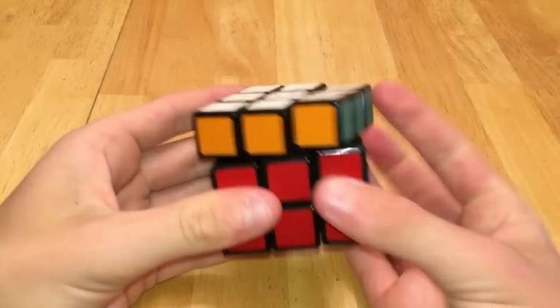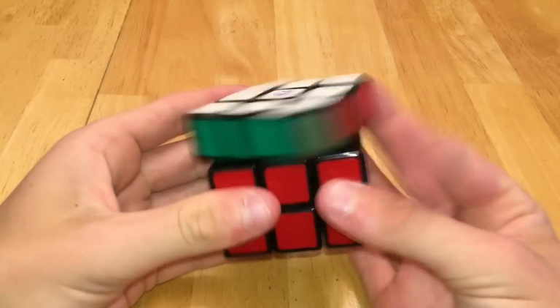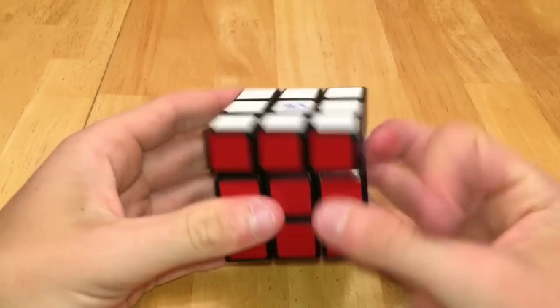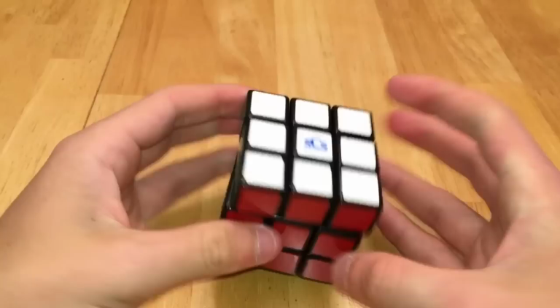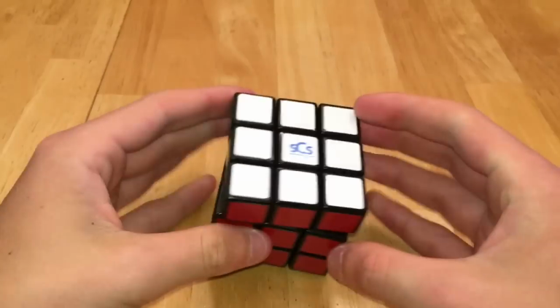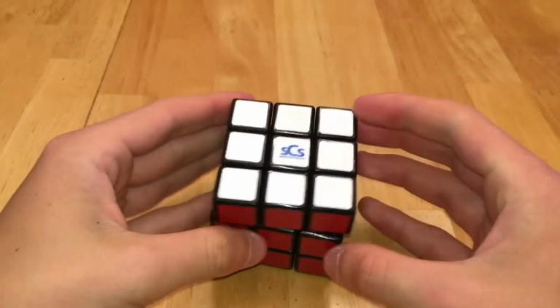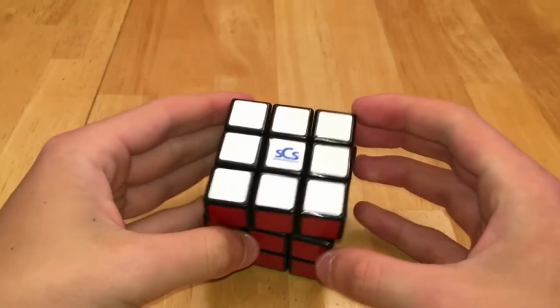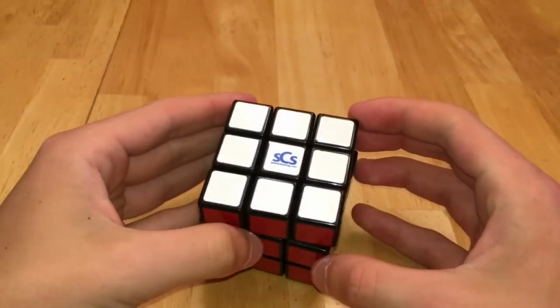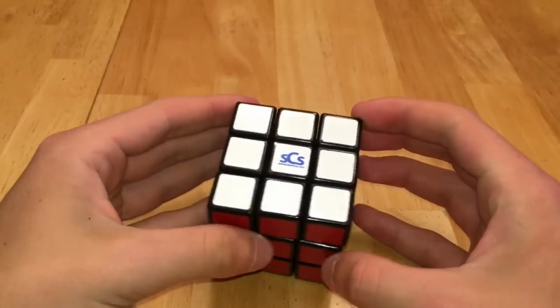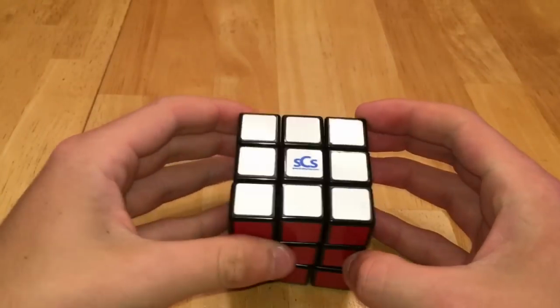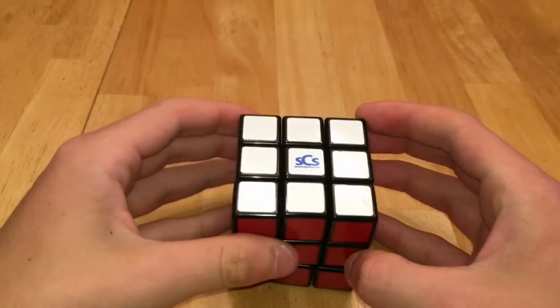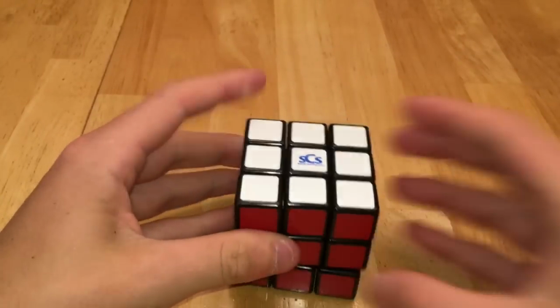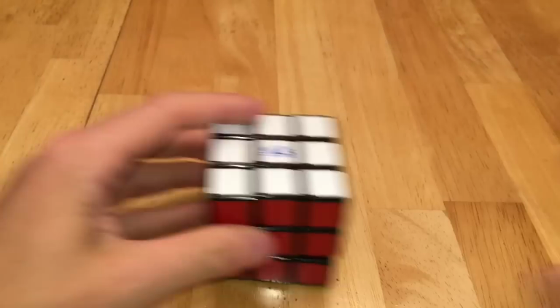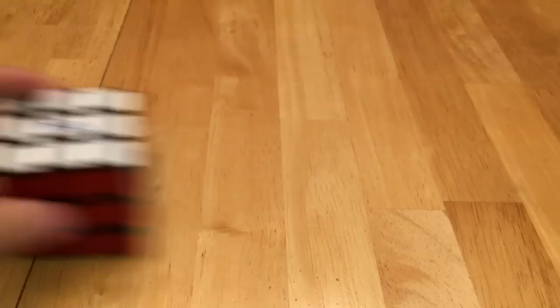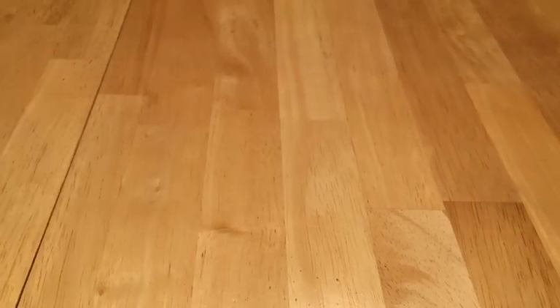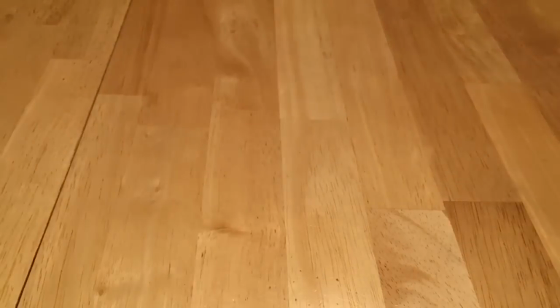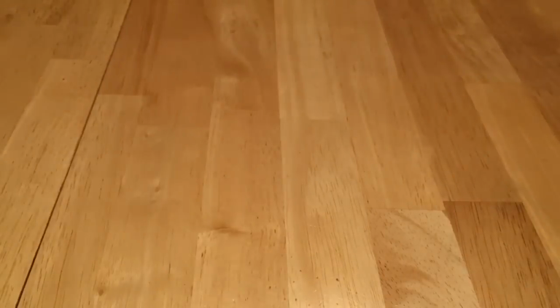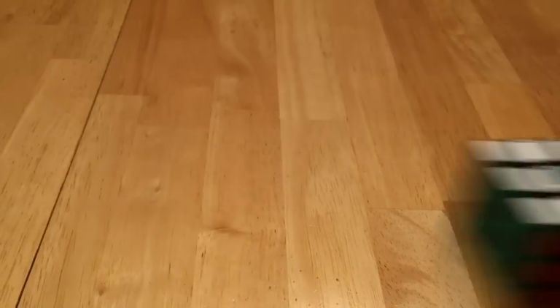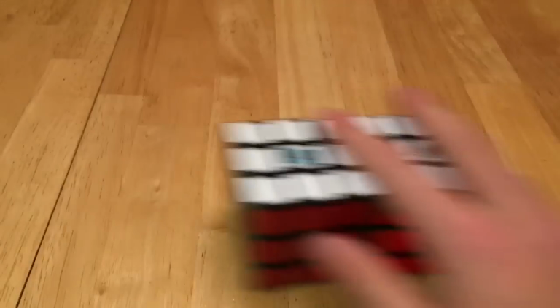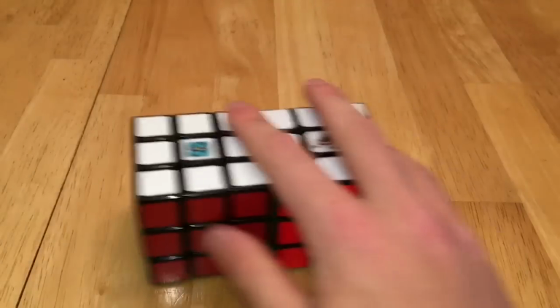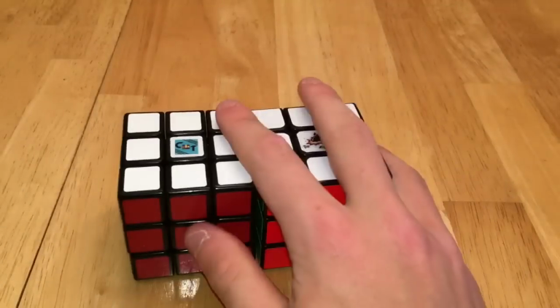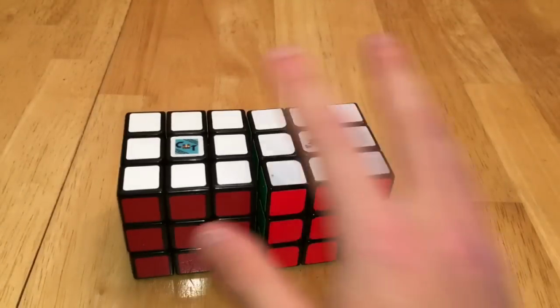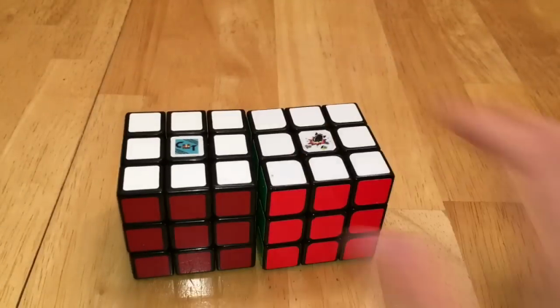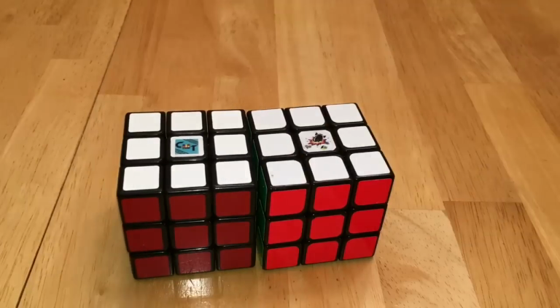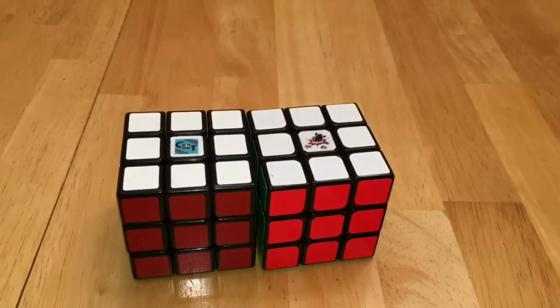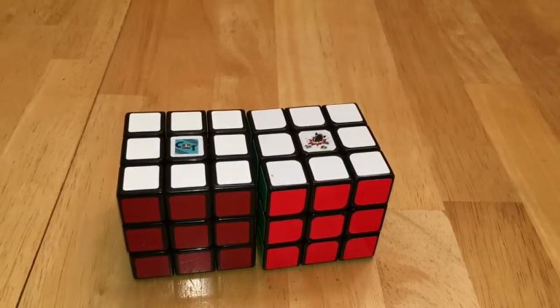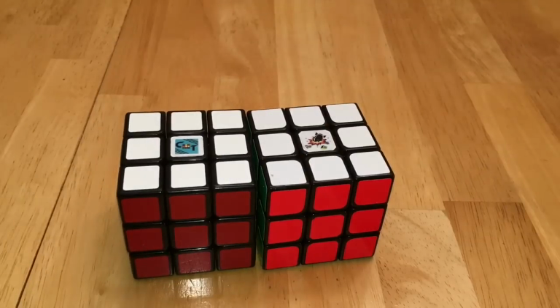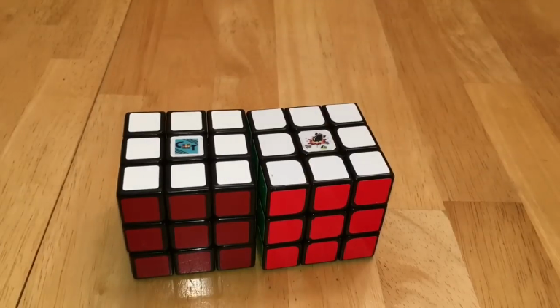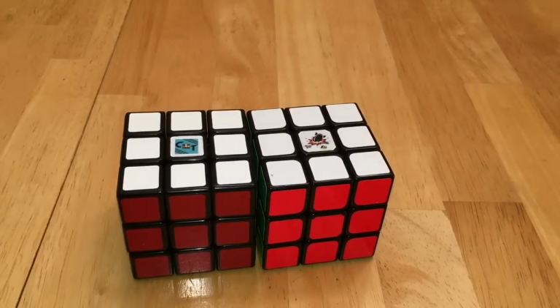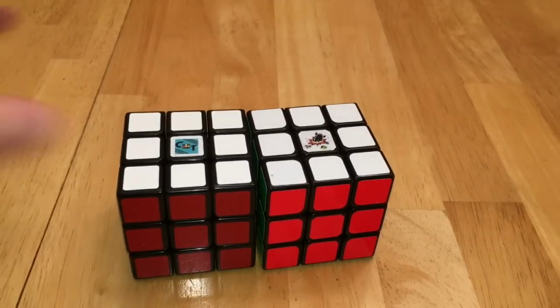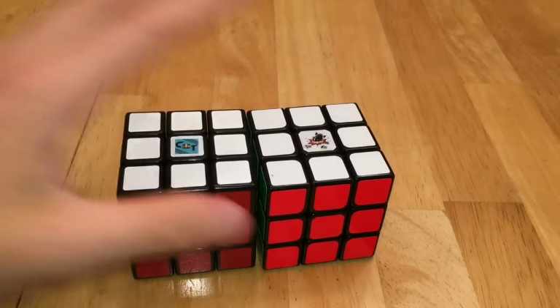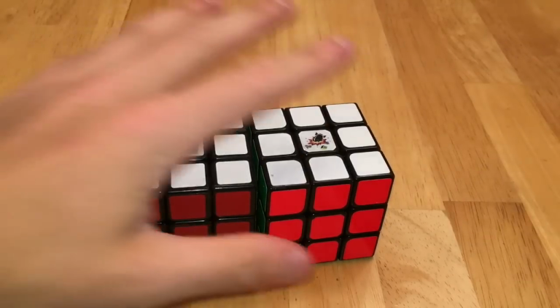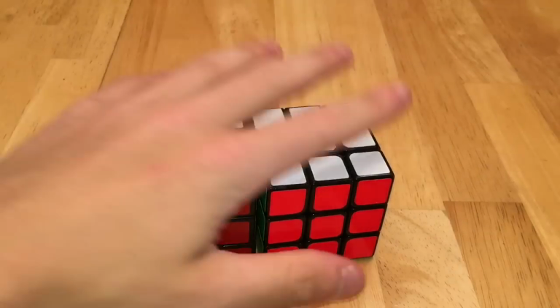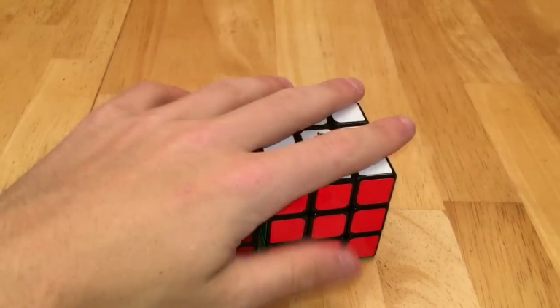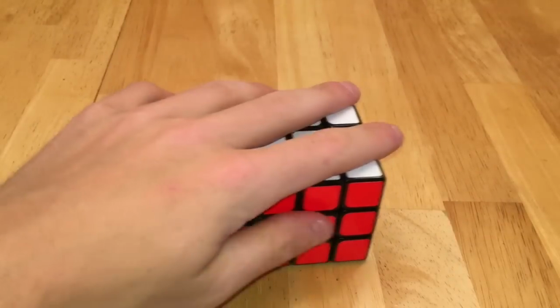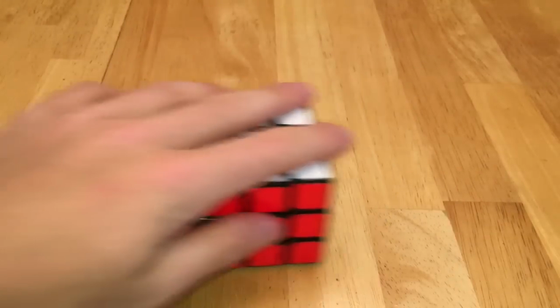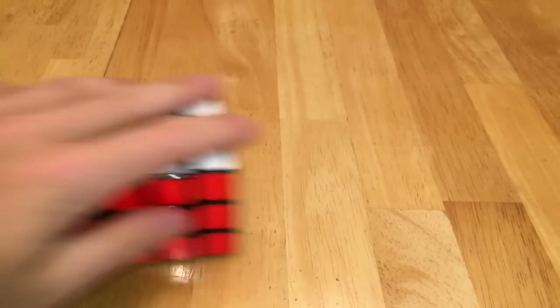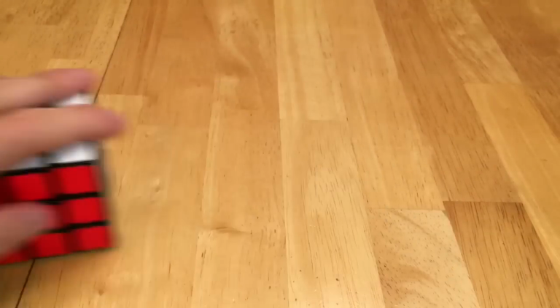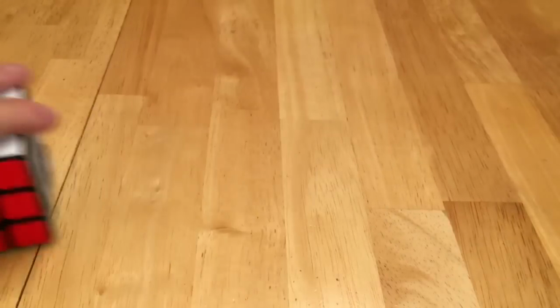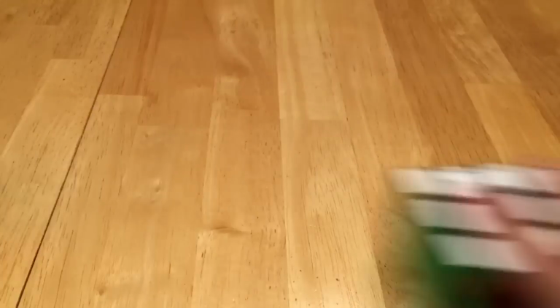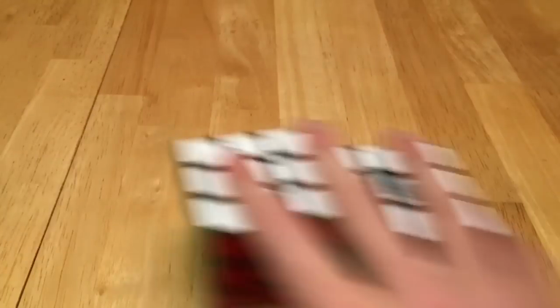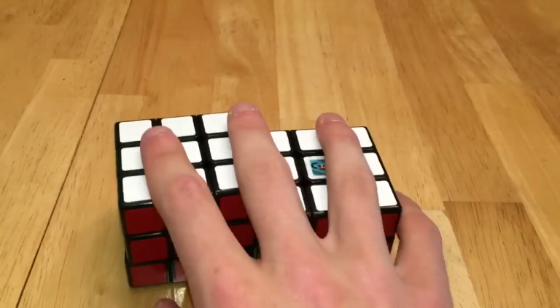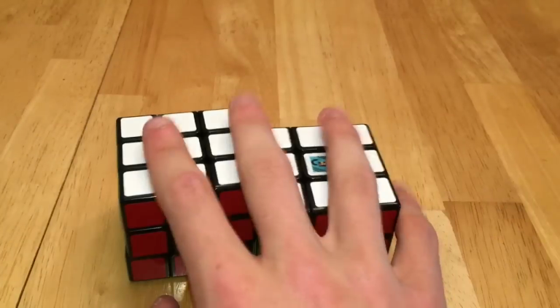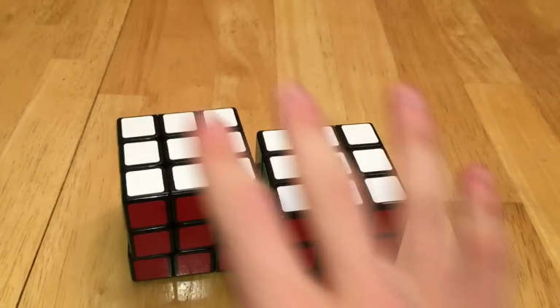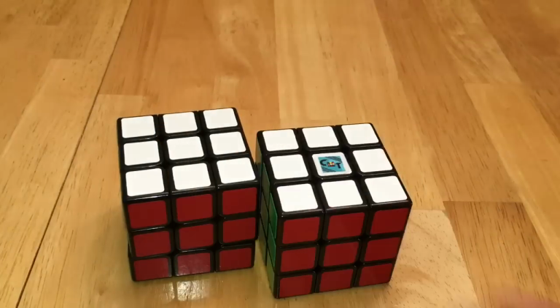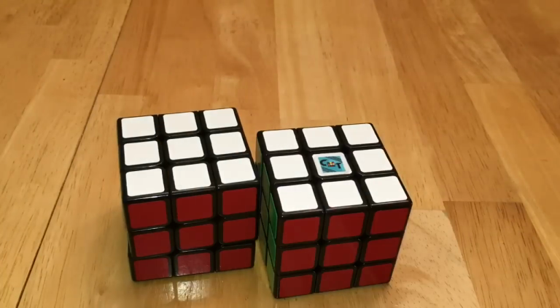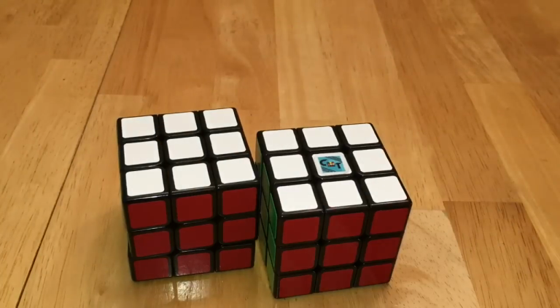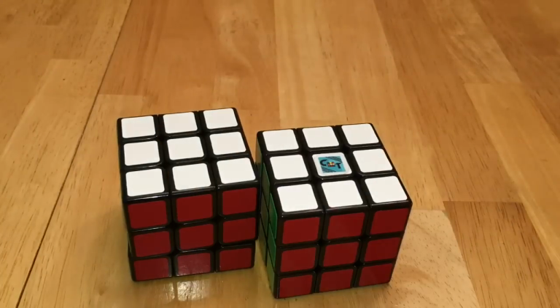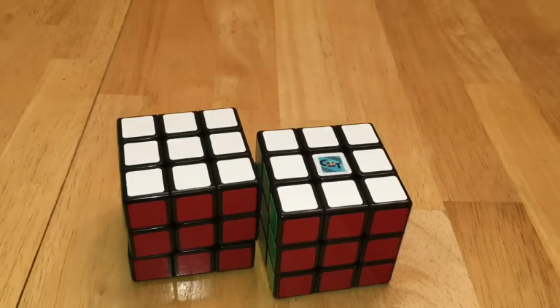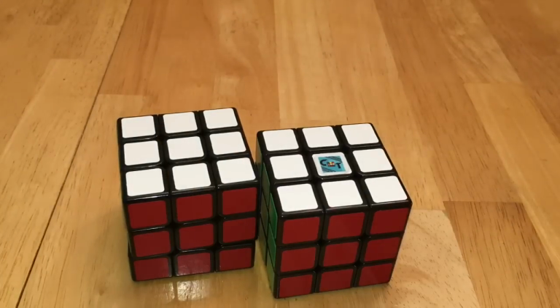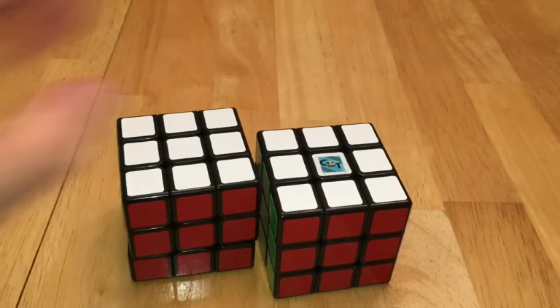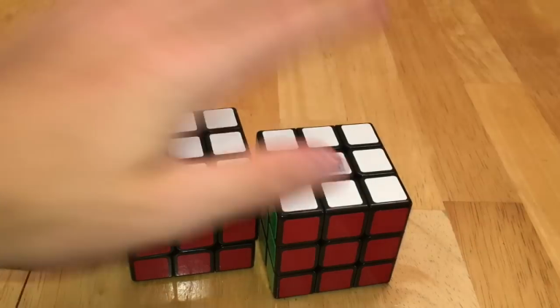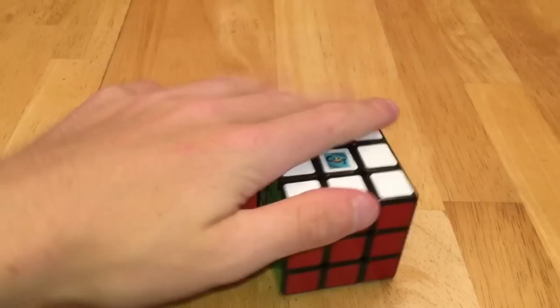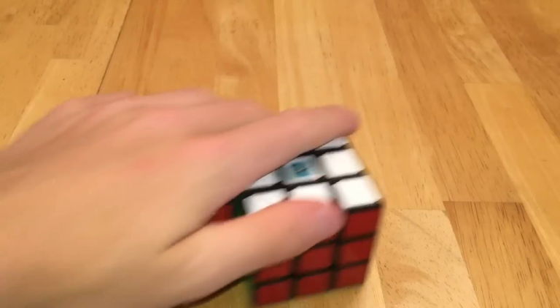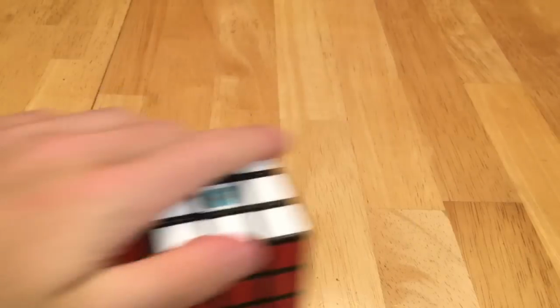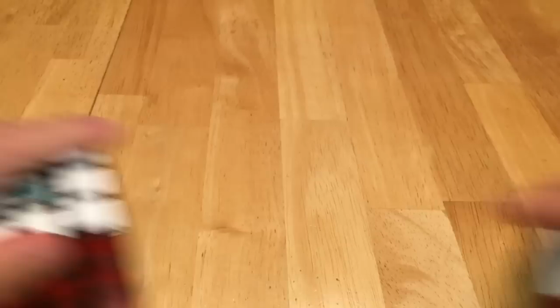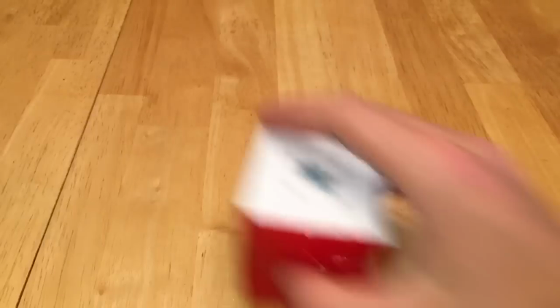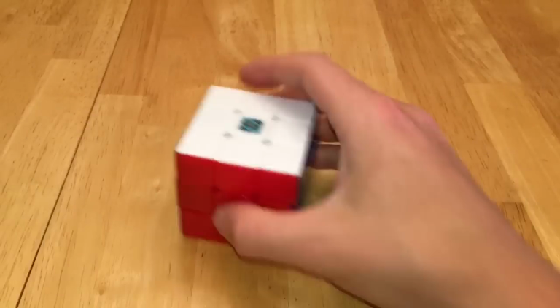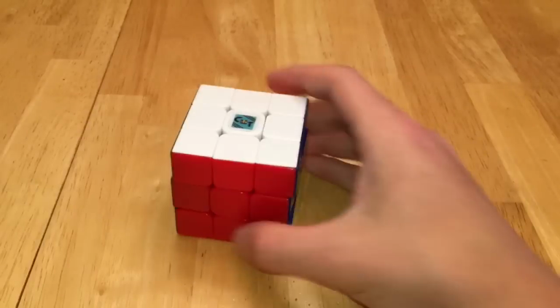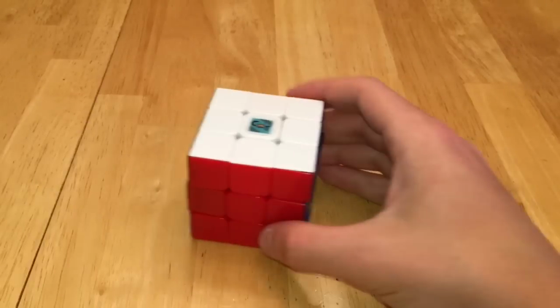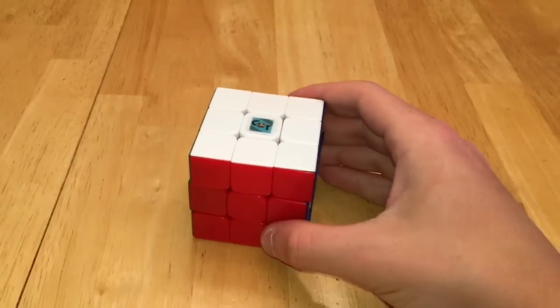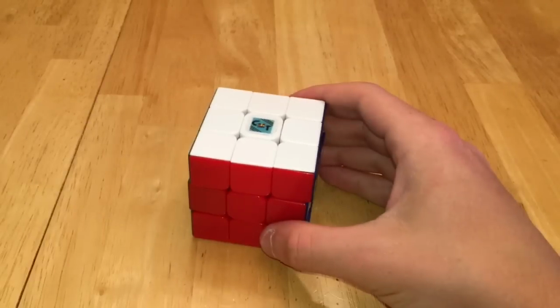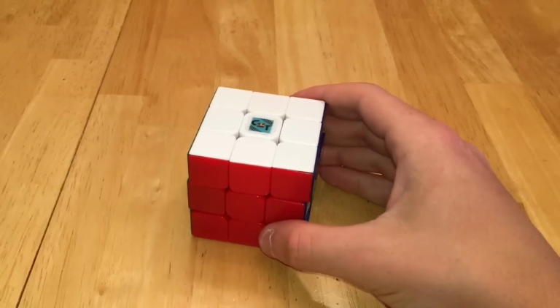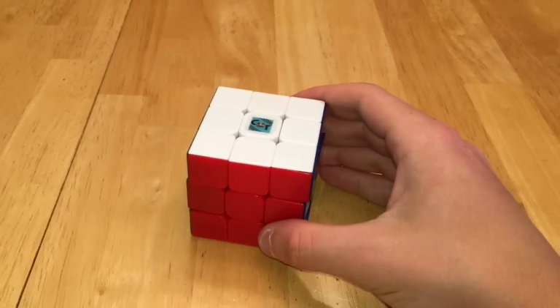Now for Shang Shao 3x3s, I have the Shang Shao Wind with a Speed Cube Shot logo, two Shang Shao Auroras, two Shang Shao Legends, and a Shang Shao Rainbow Cube.